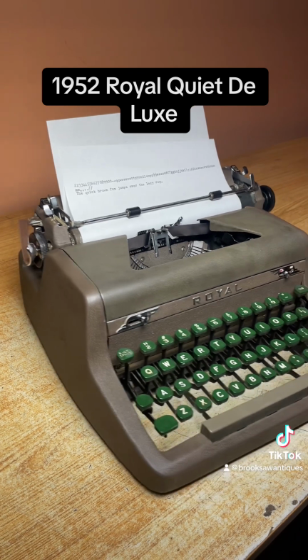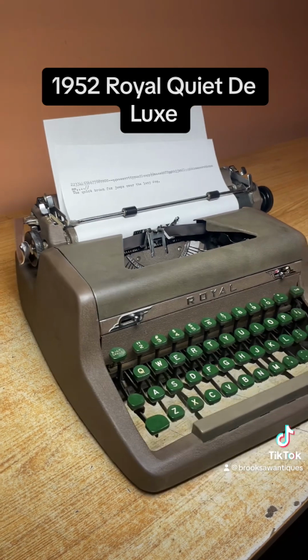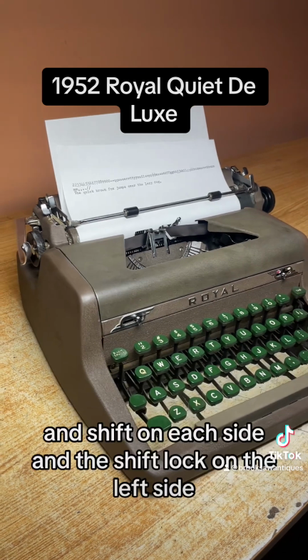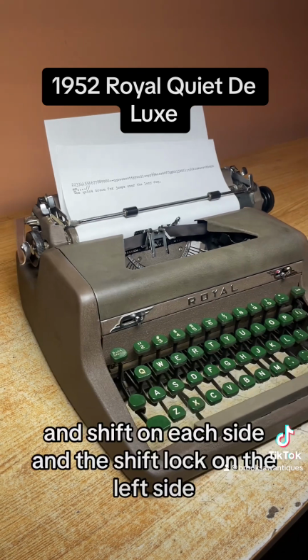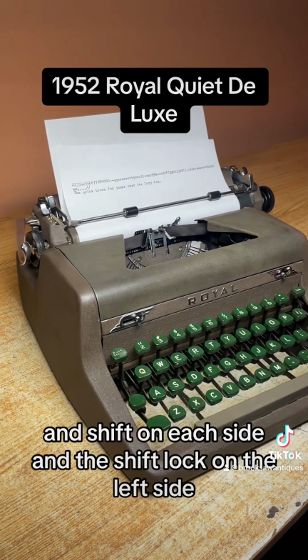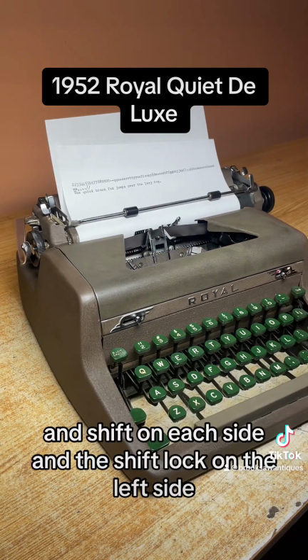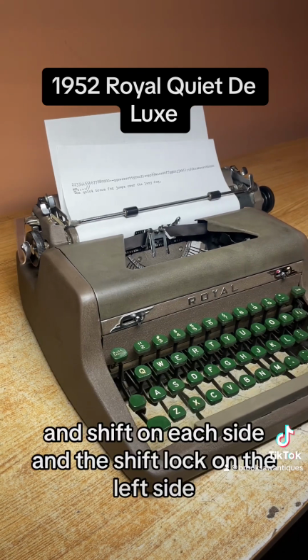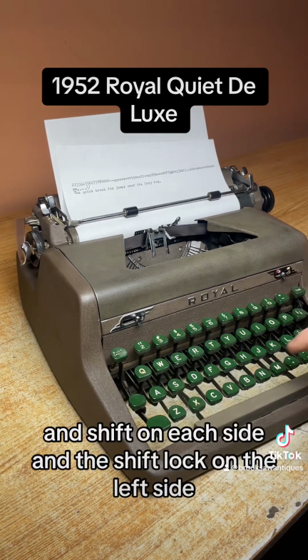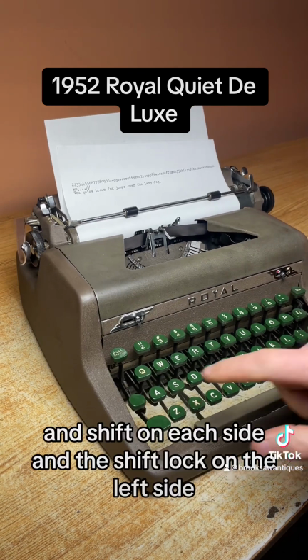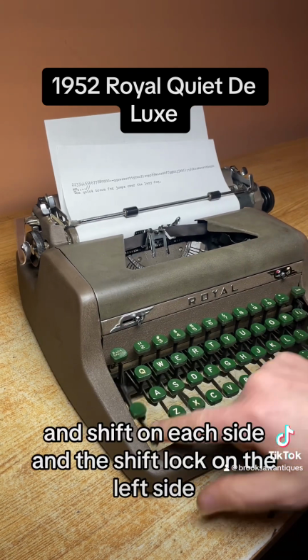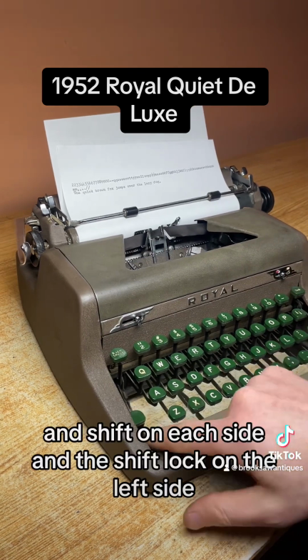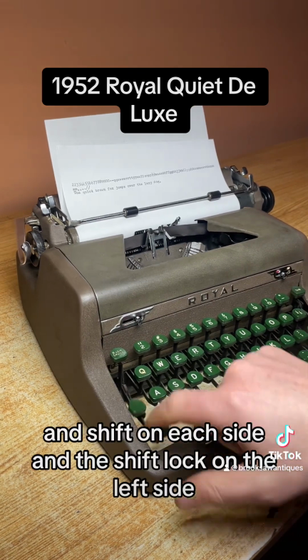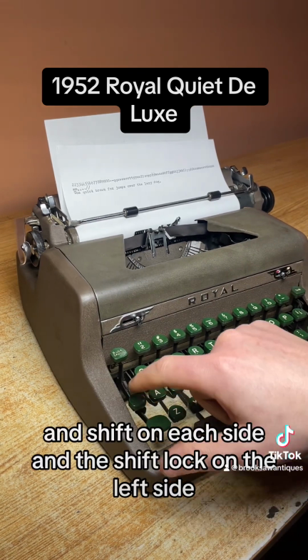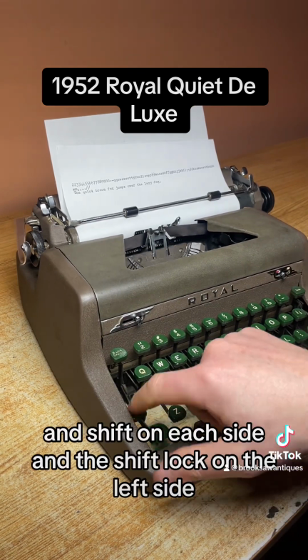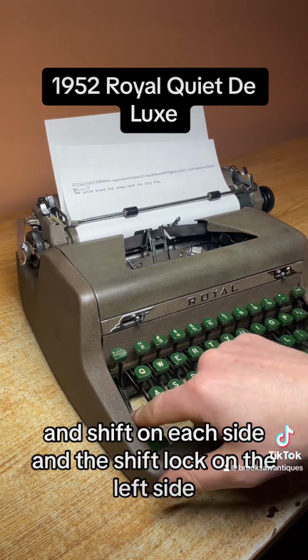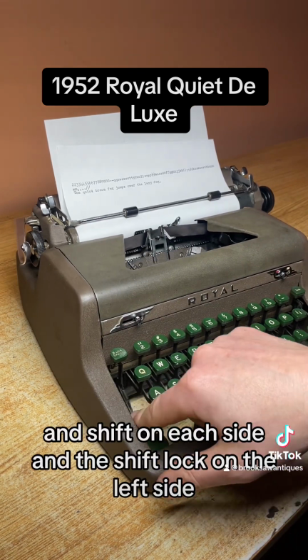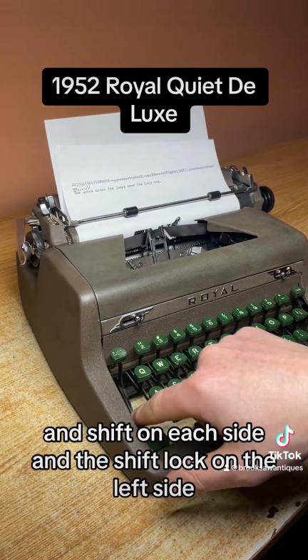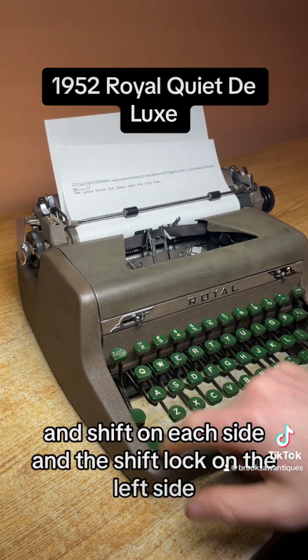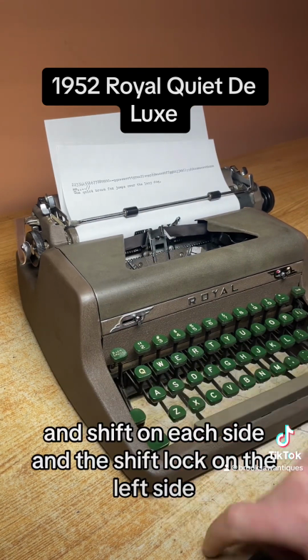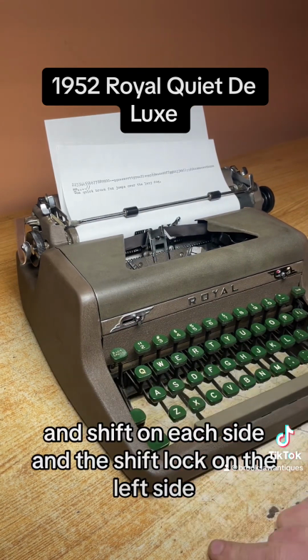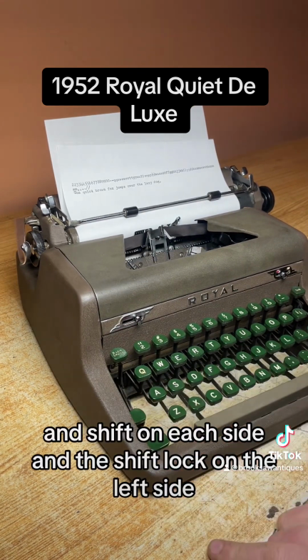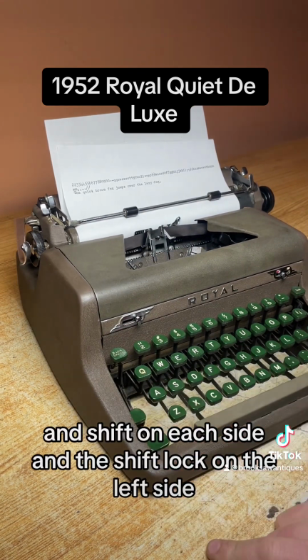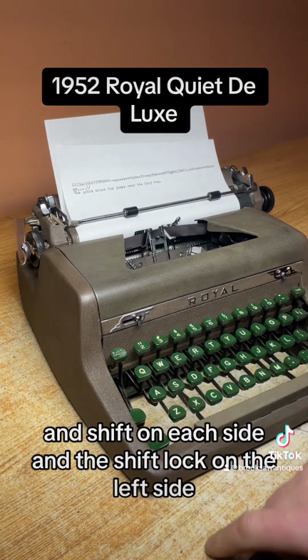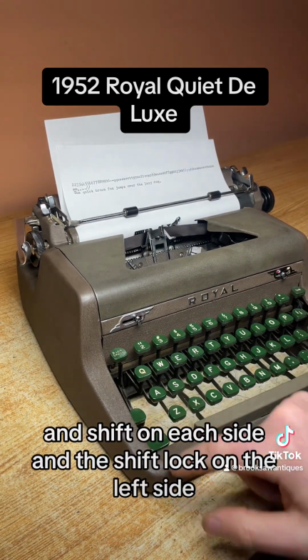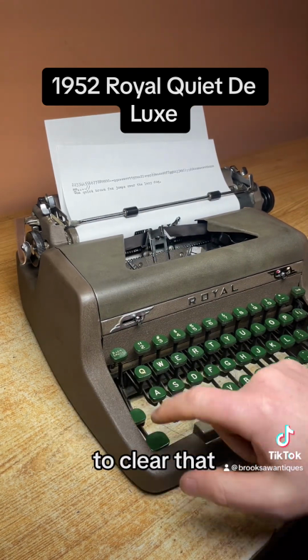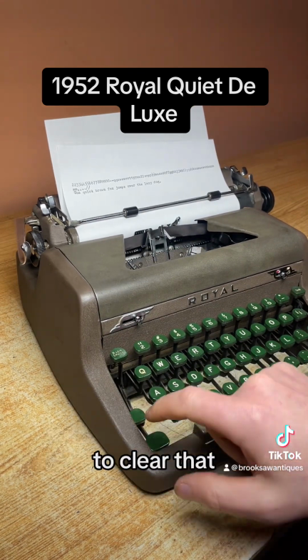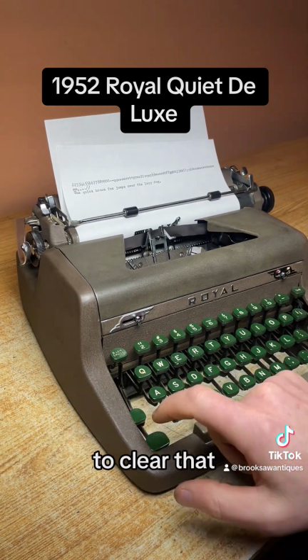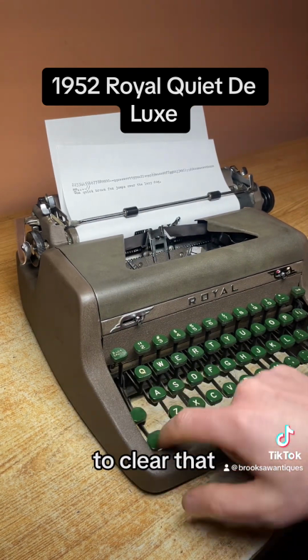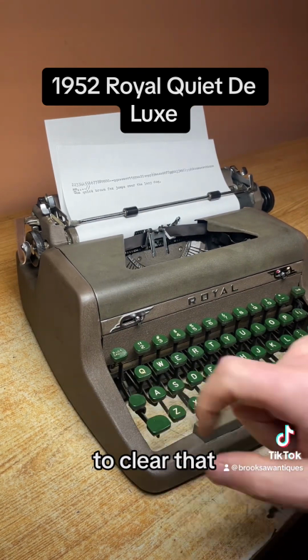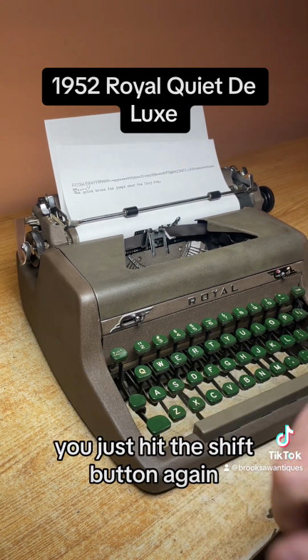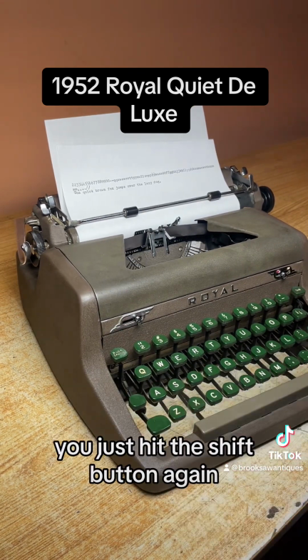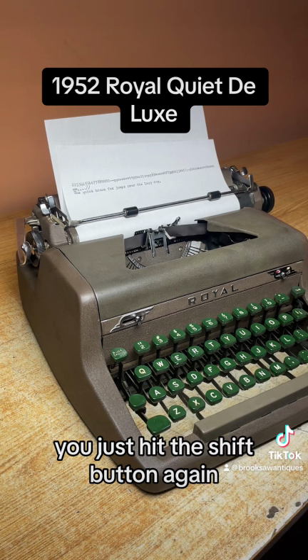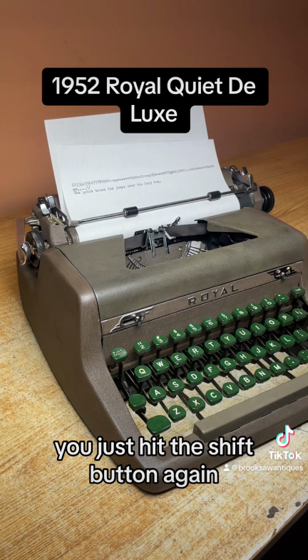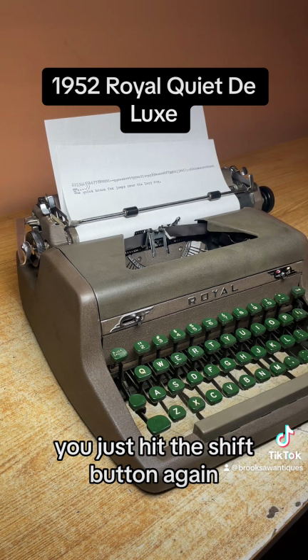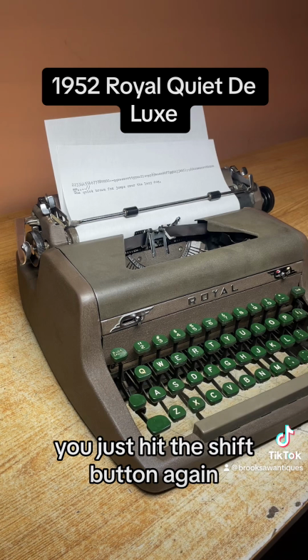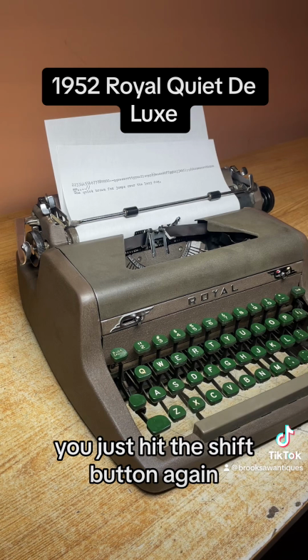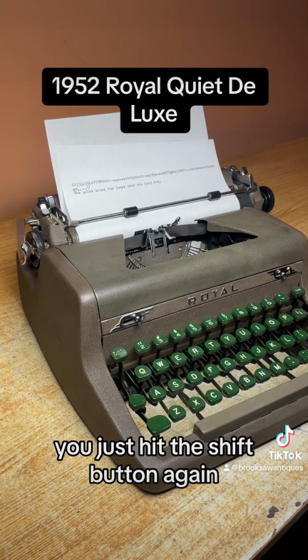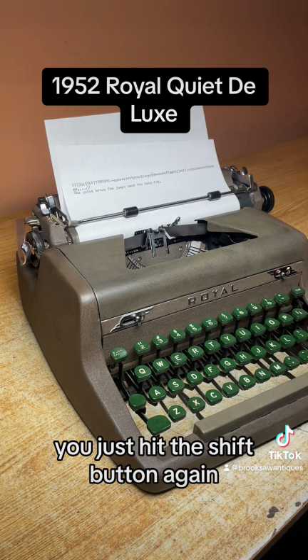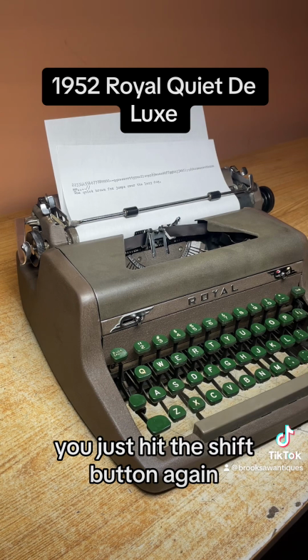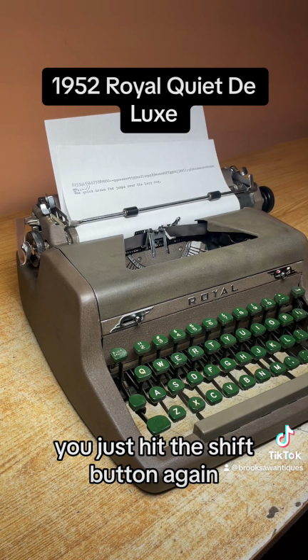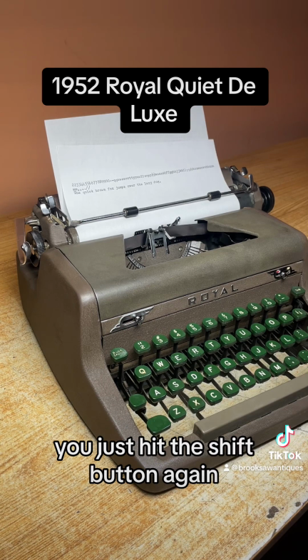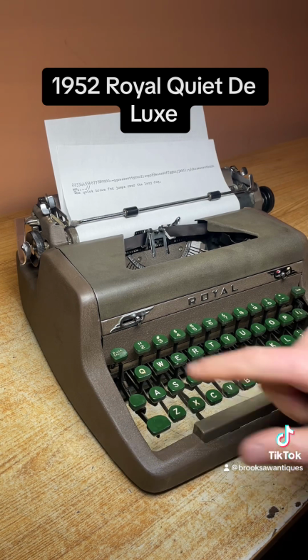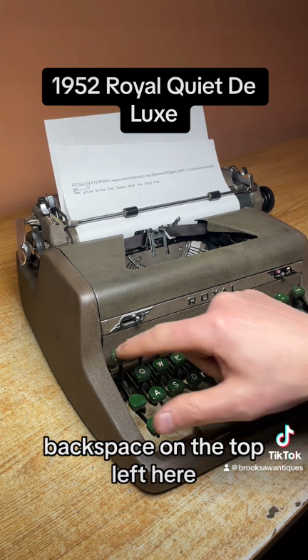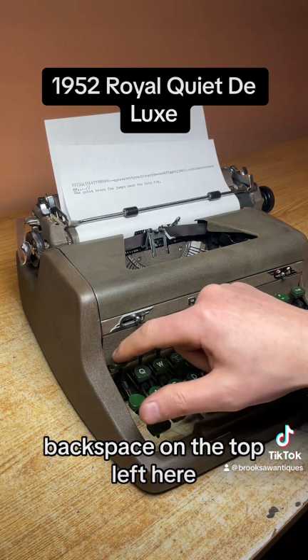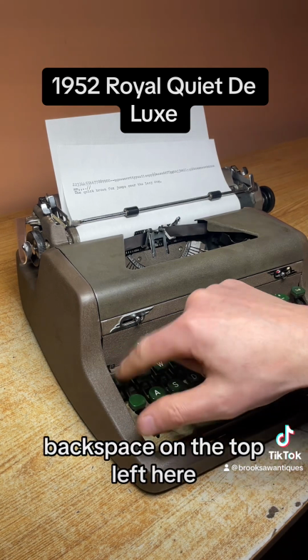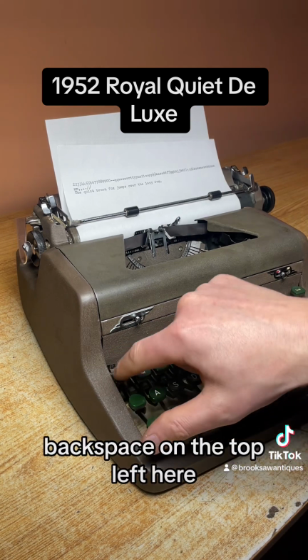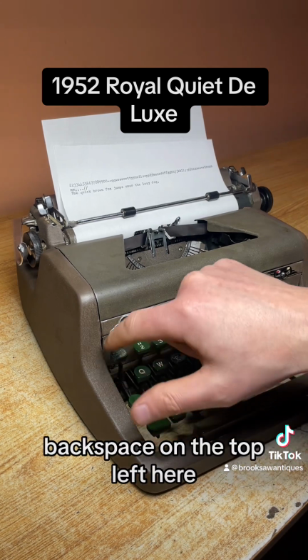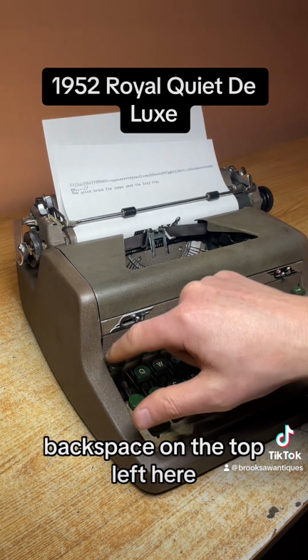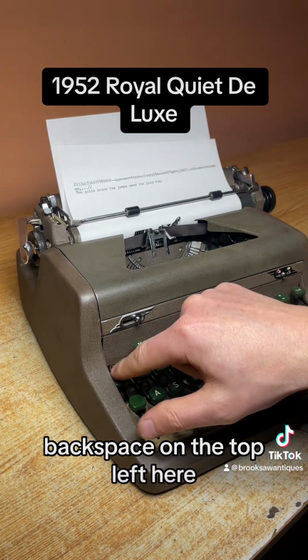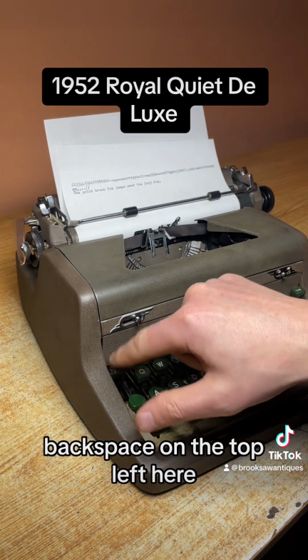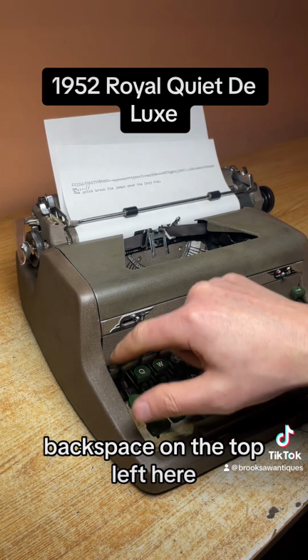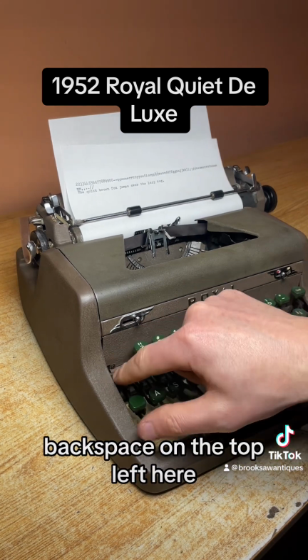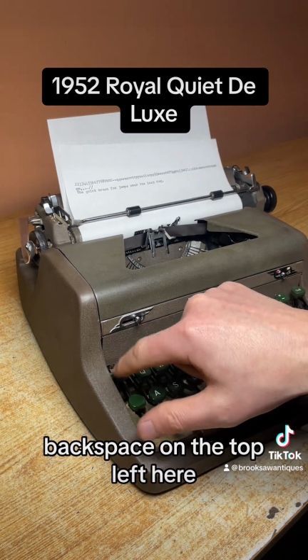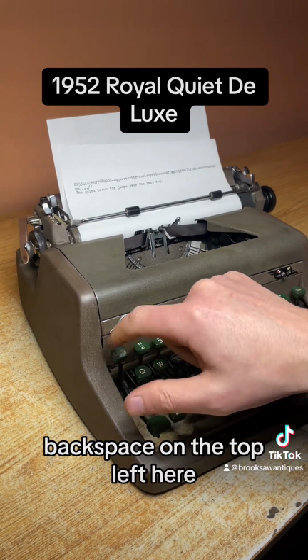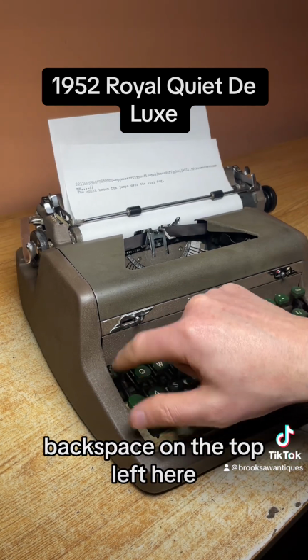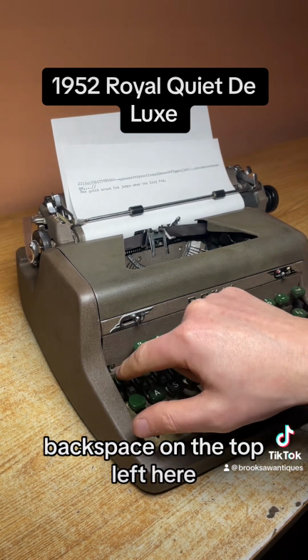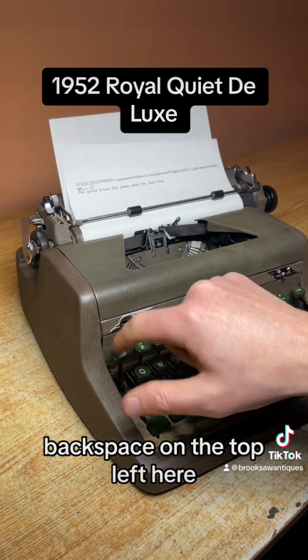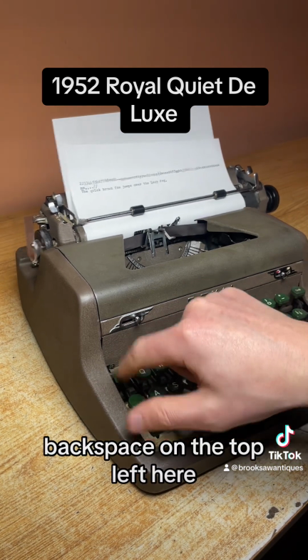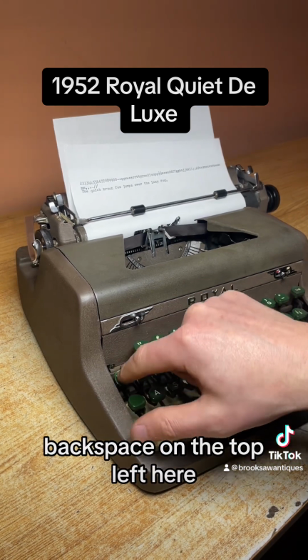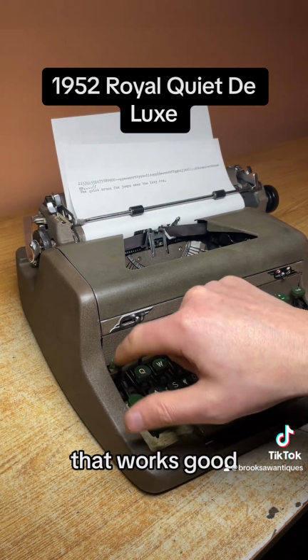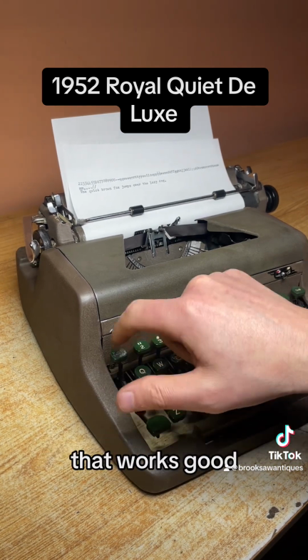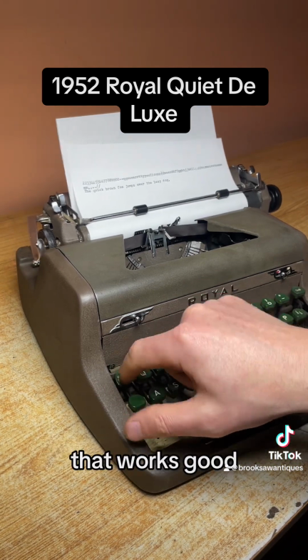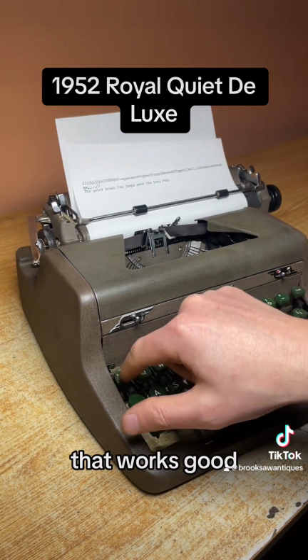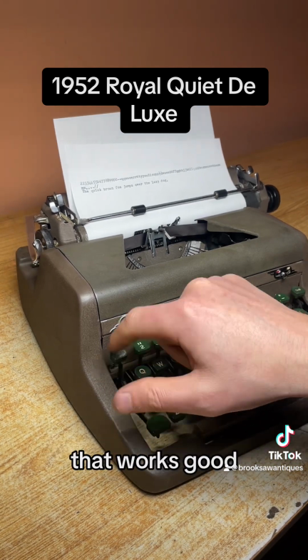There's a shift key on each side and a shift lock on the left side — to clear that you just hit the shift button again. Backspace is on the top left and that works good.